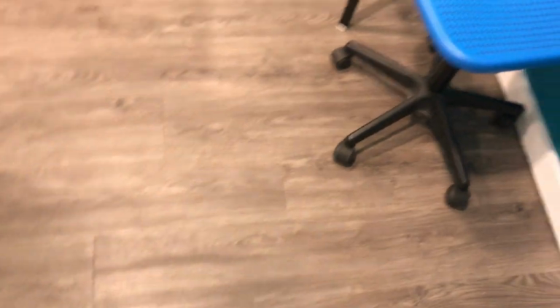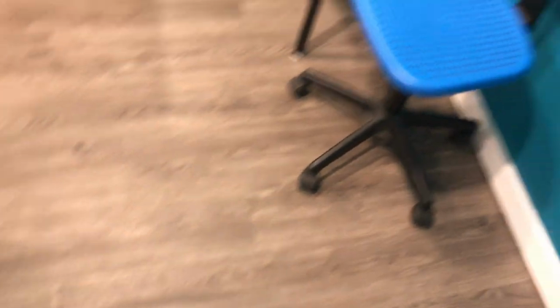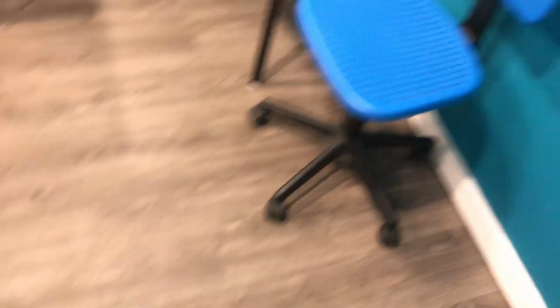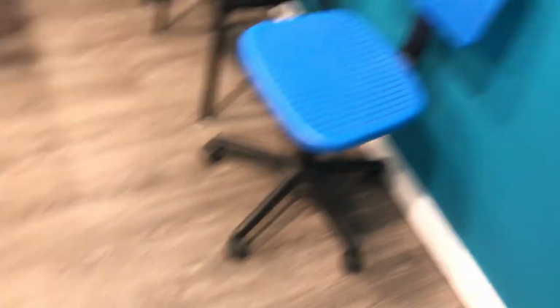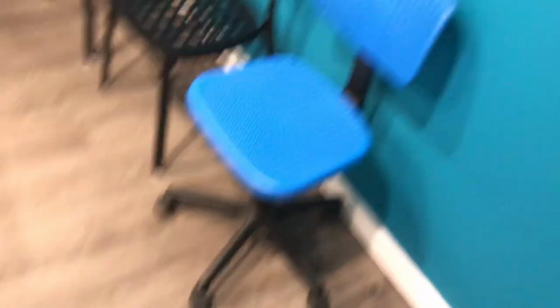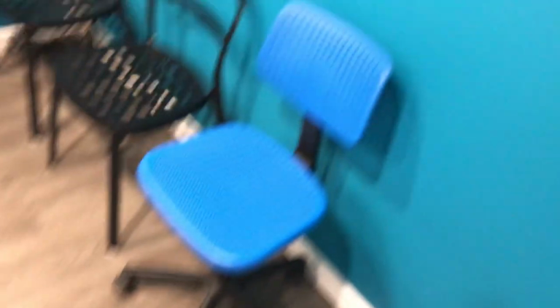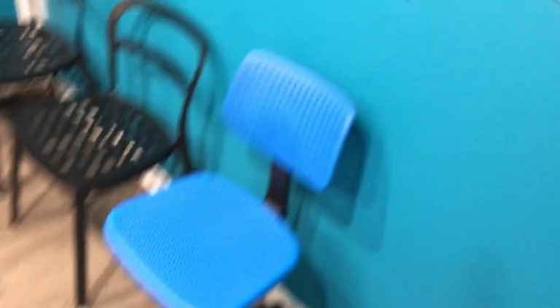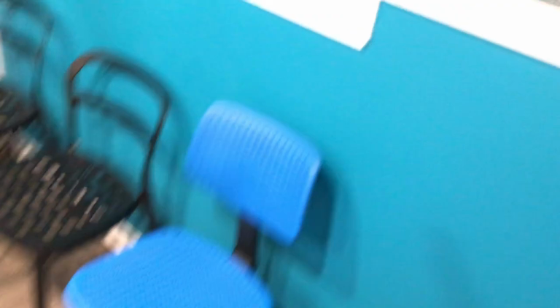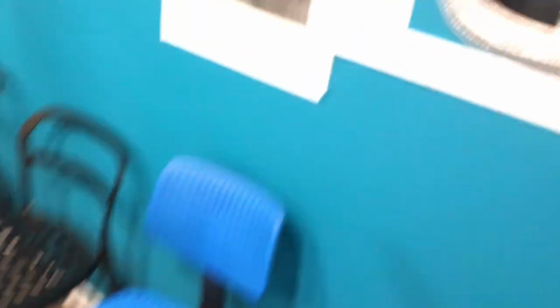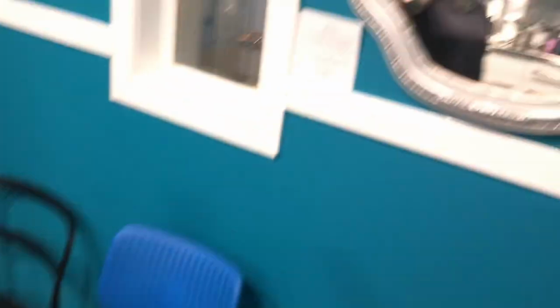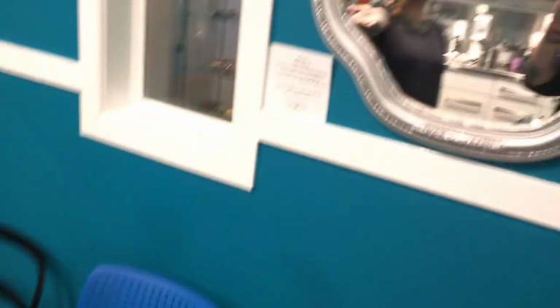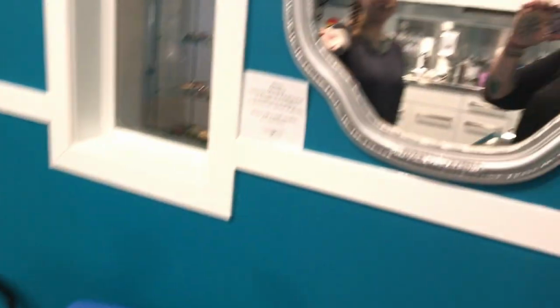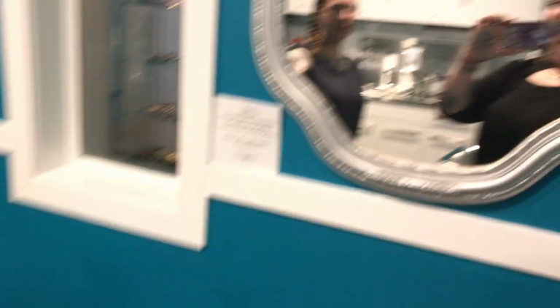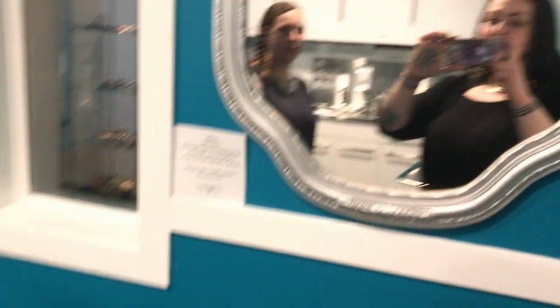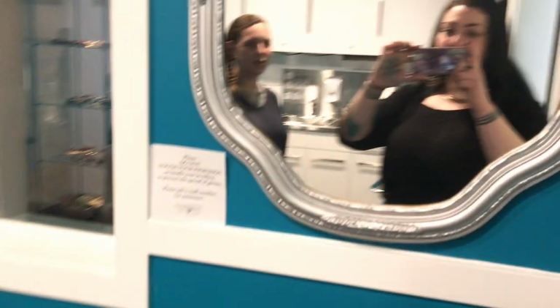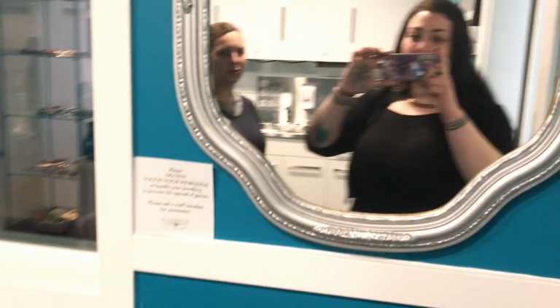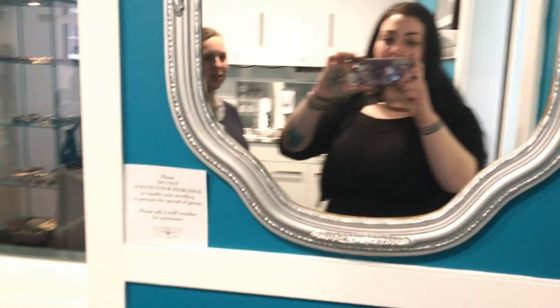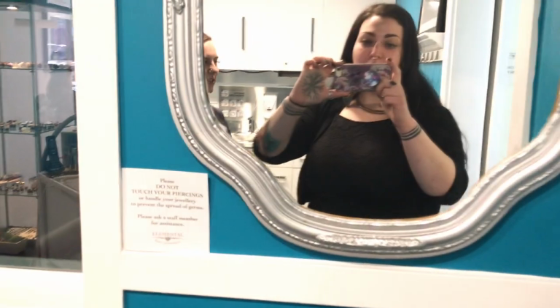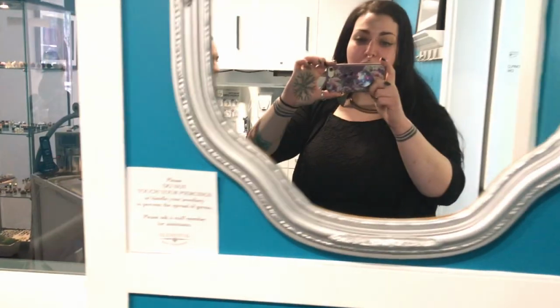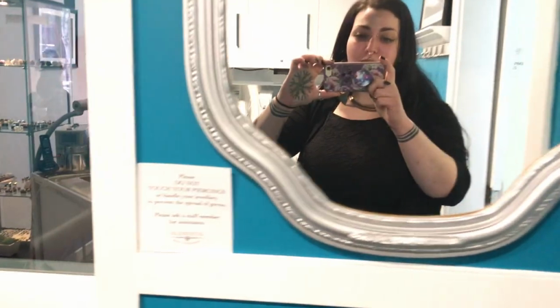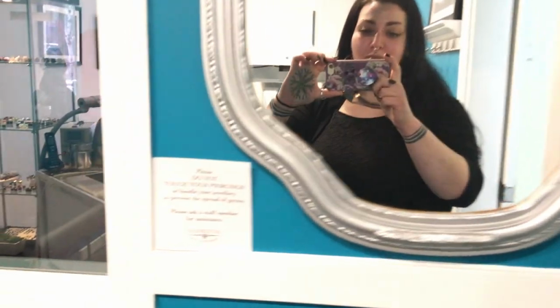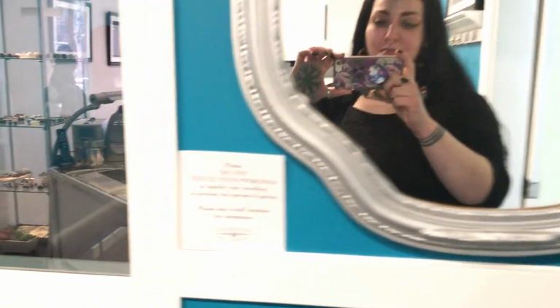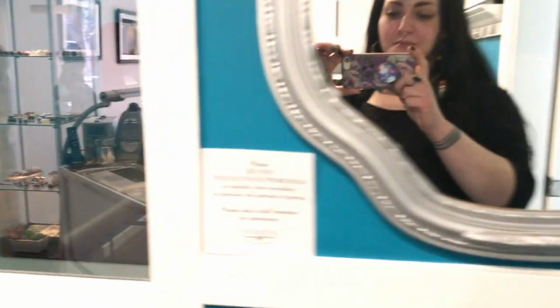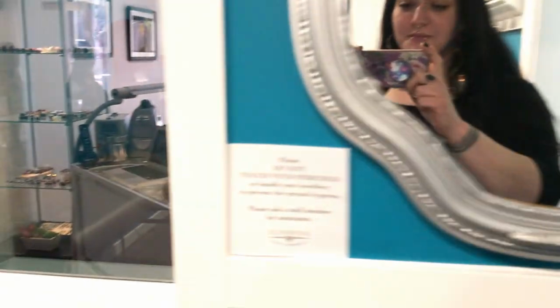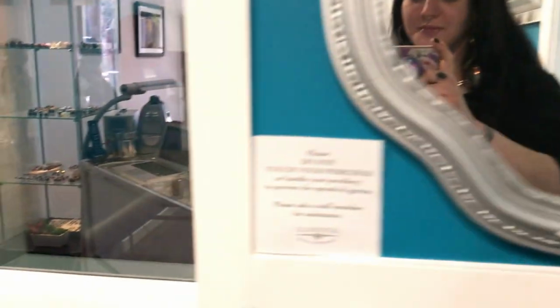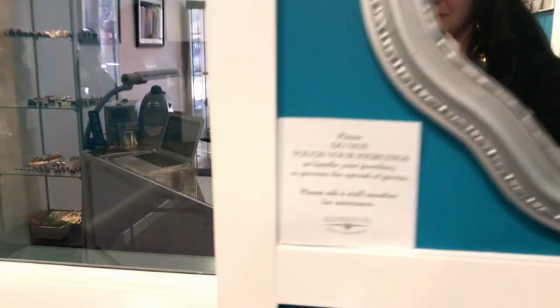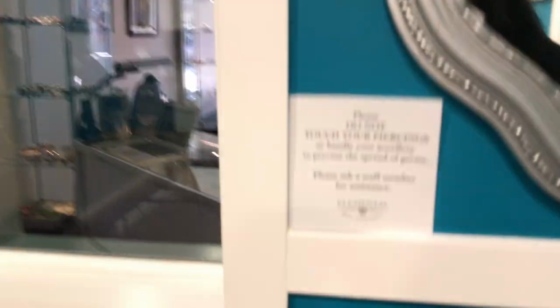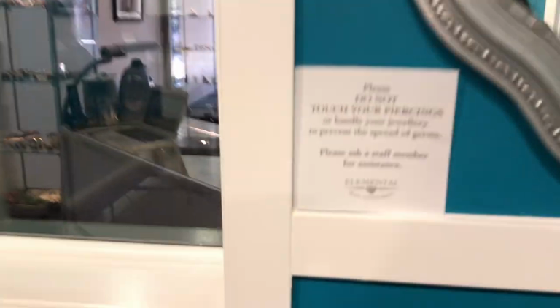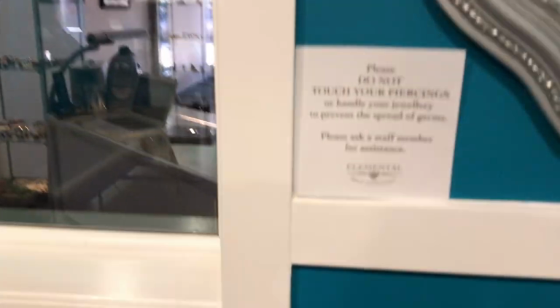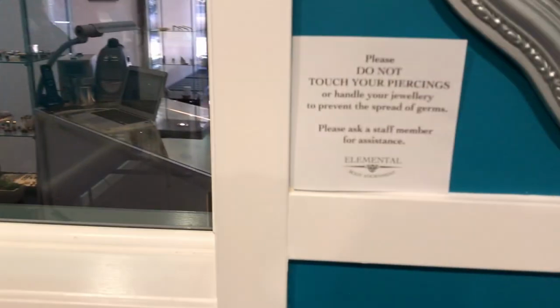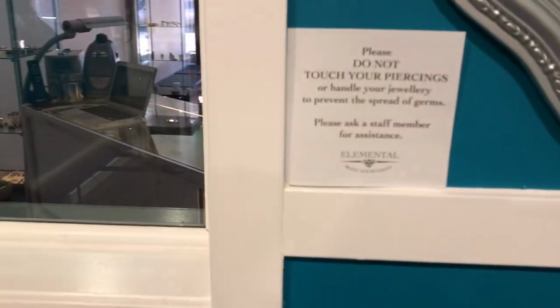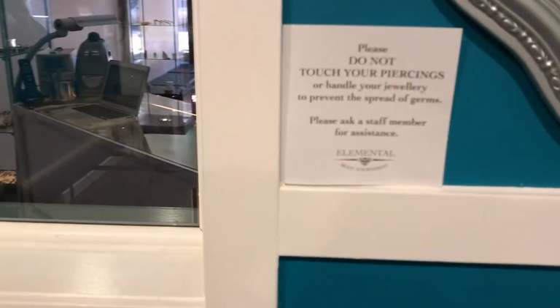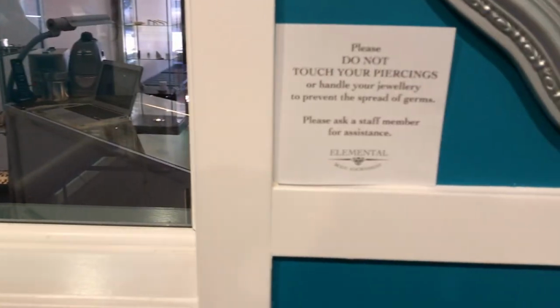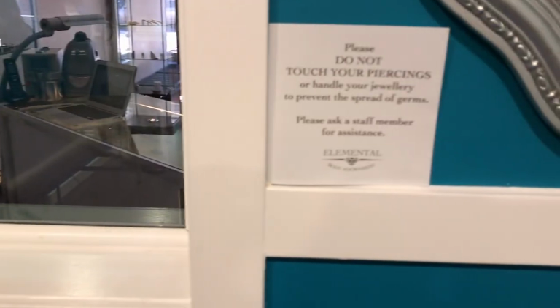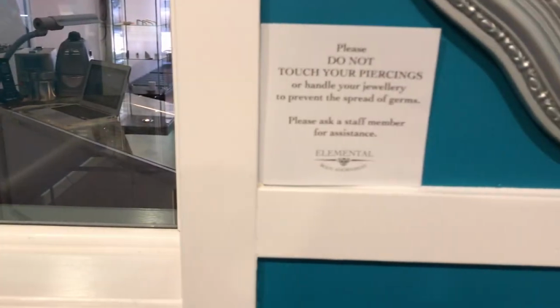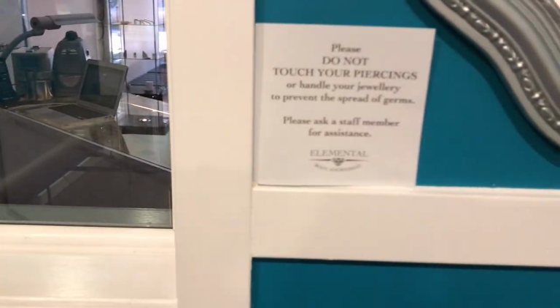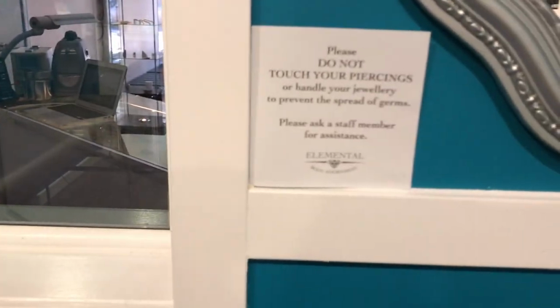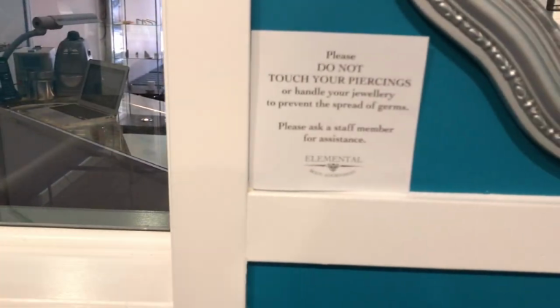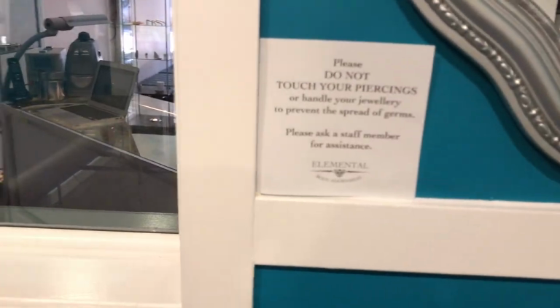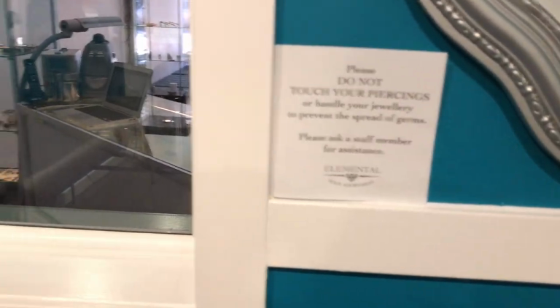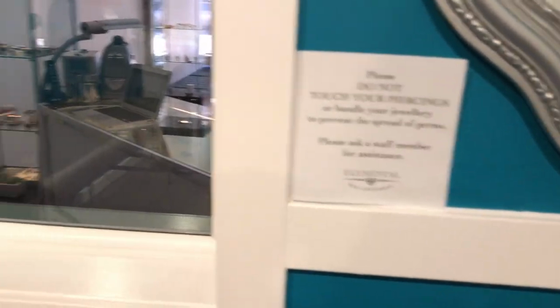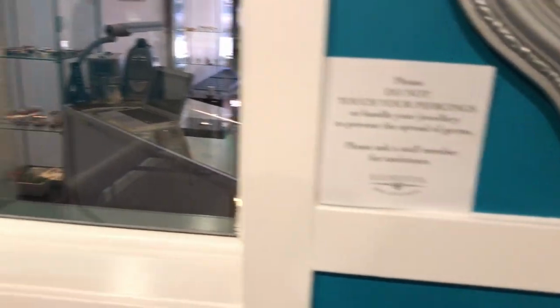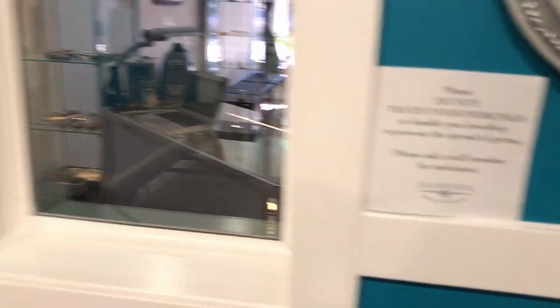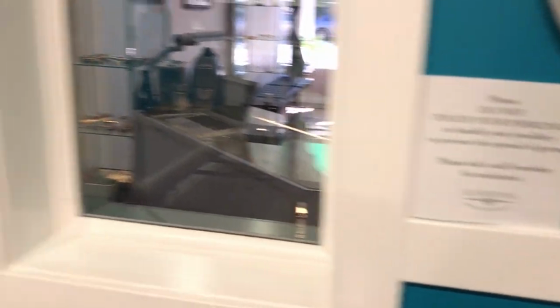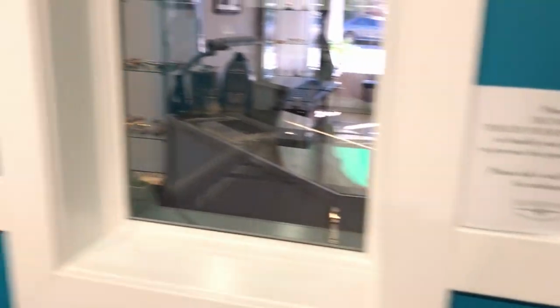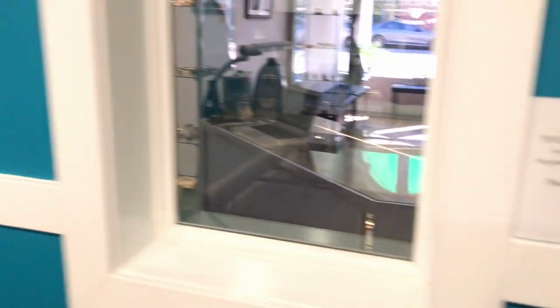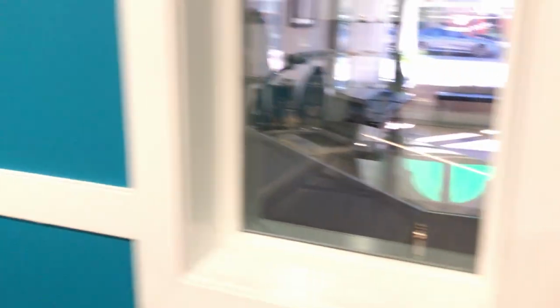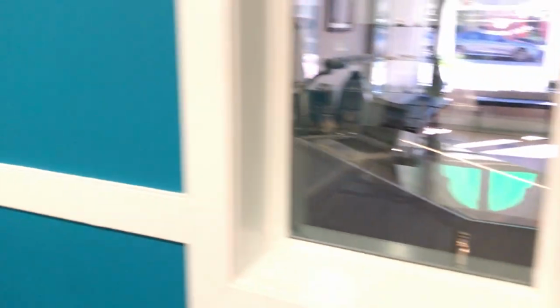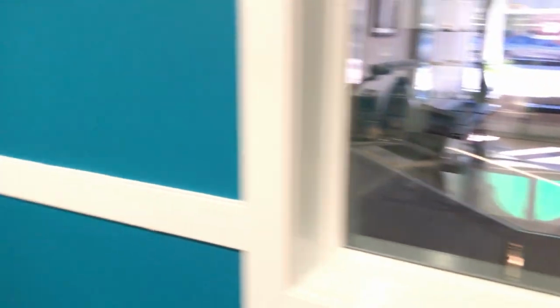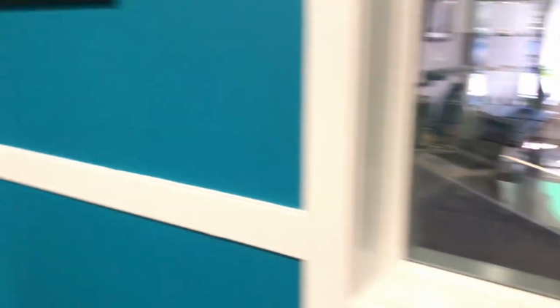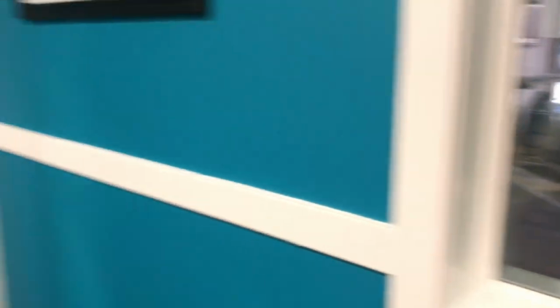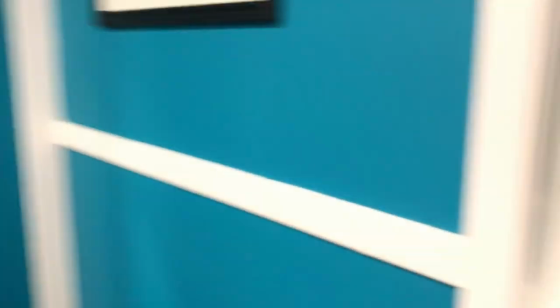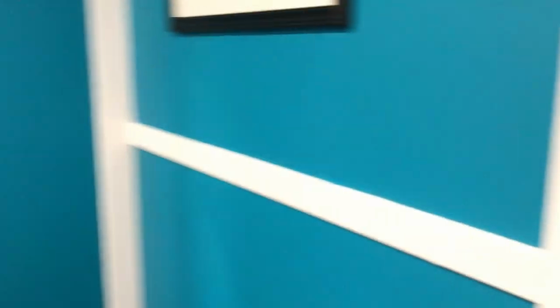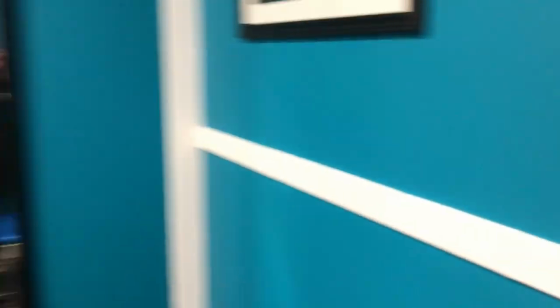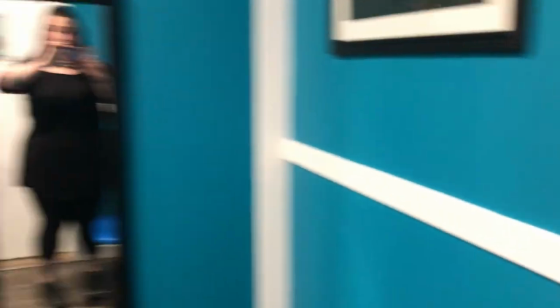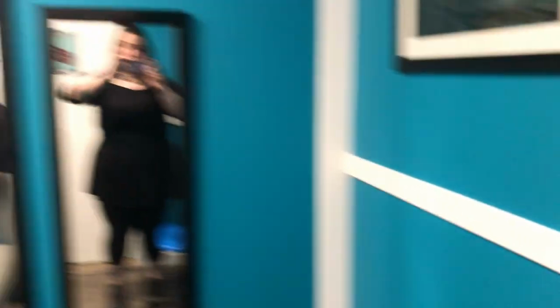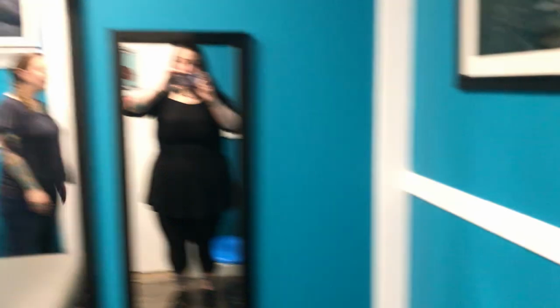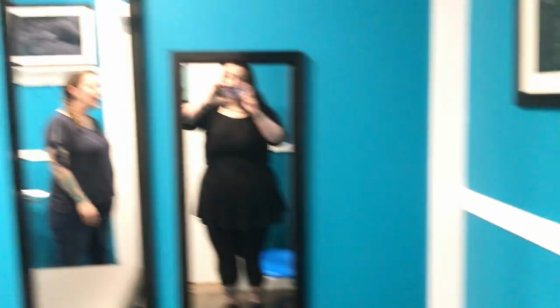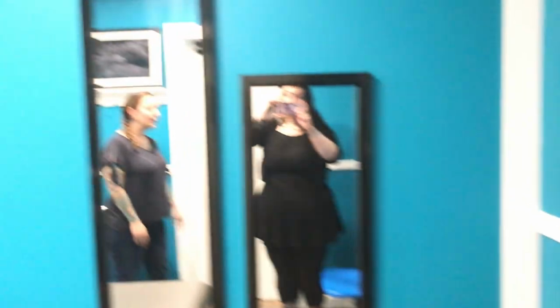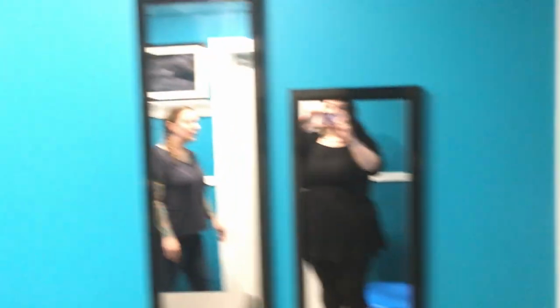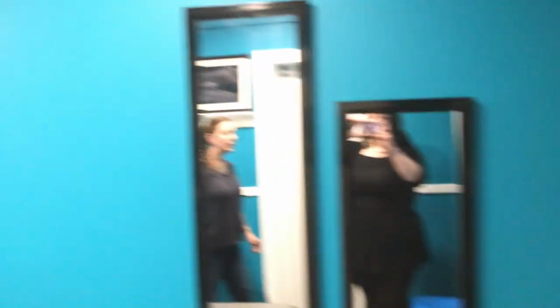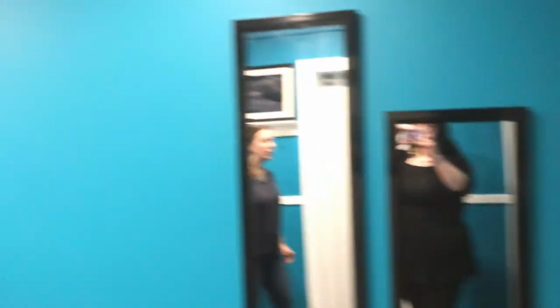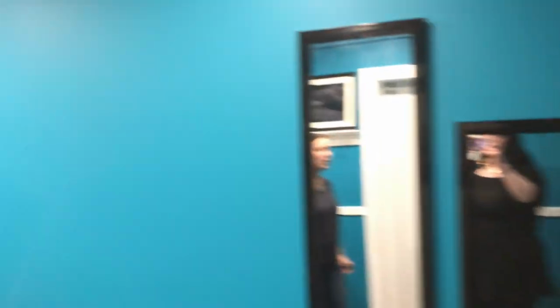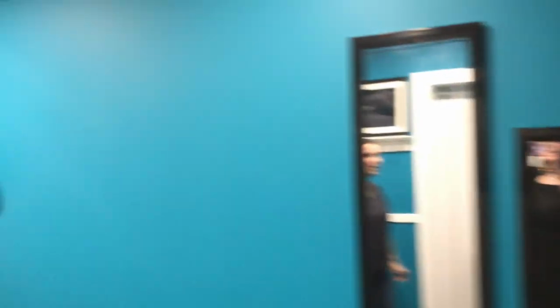Next to the mirror, we have another 'do not touch your piercing' sign, as well as on the back of the door.